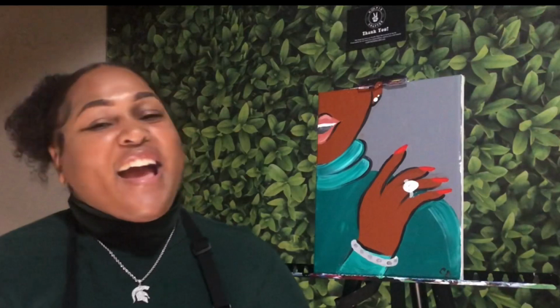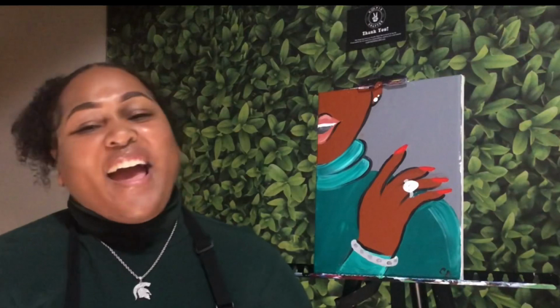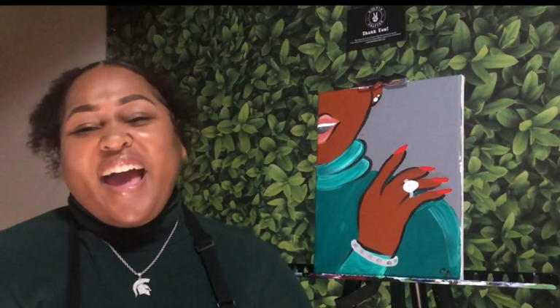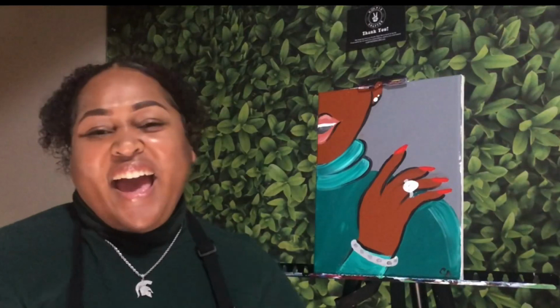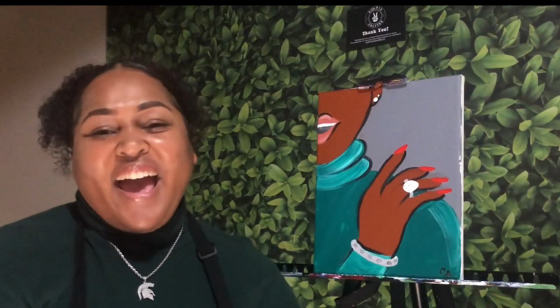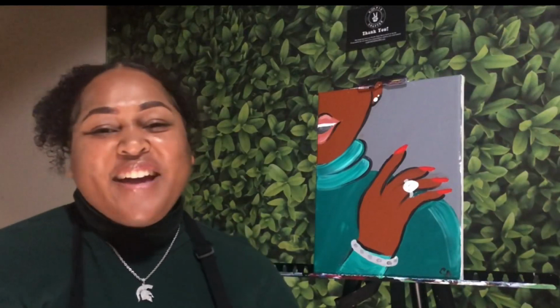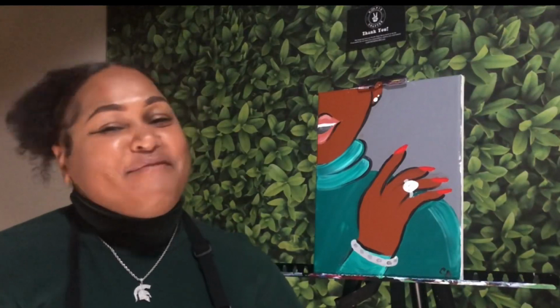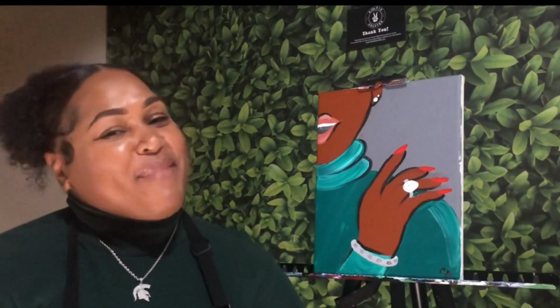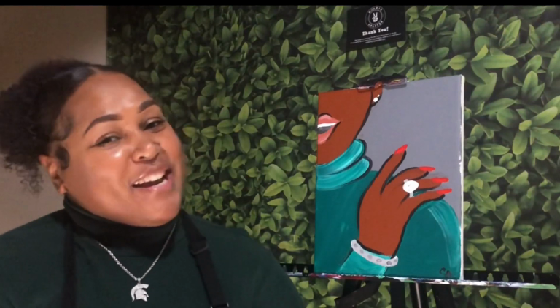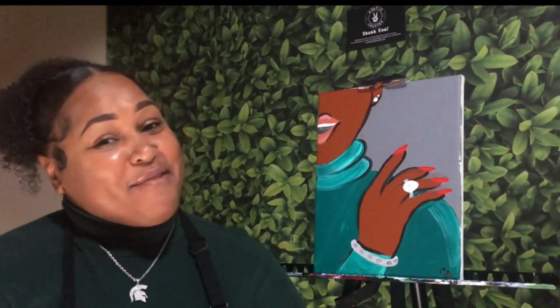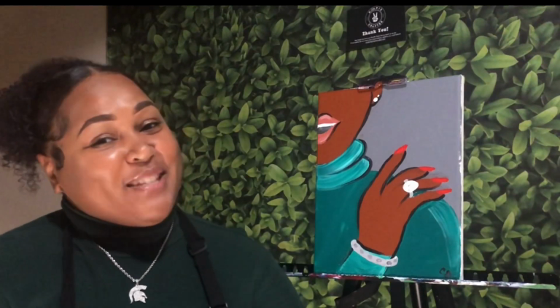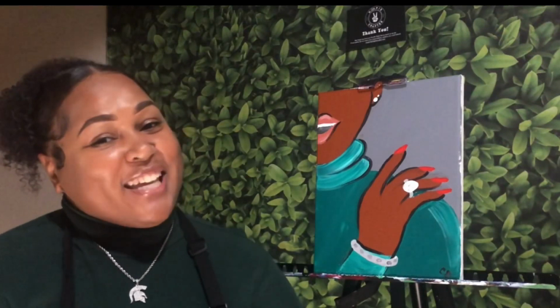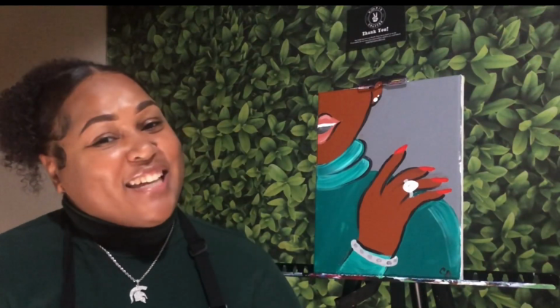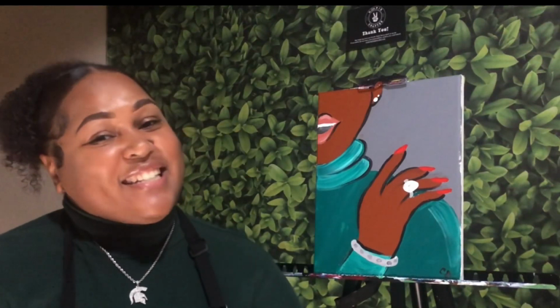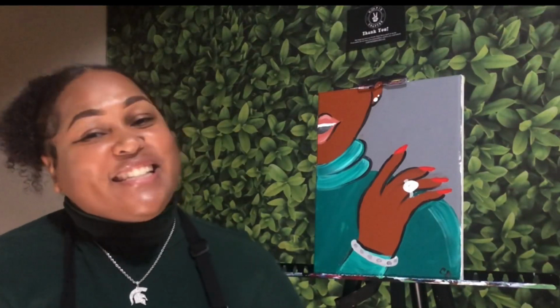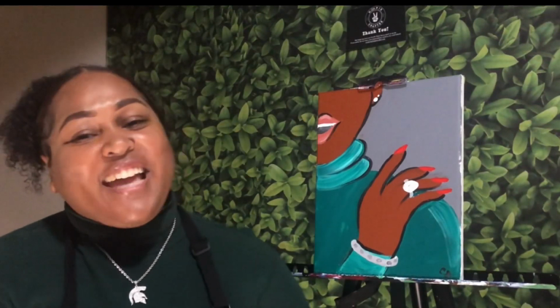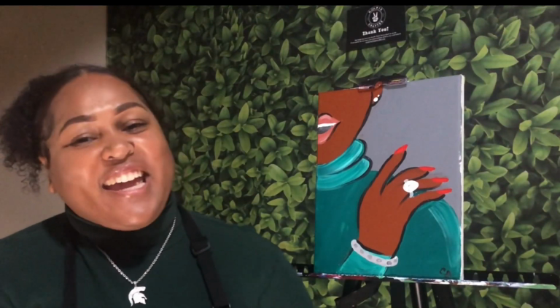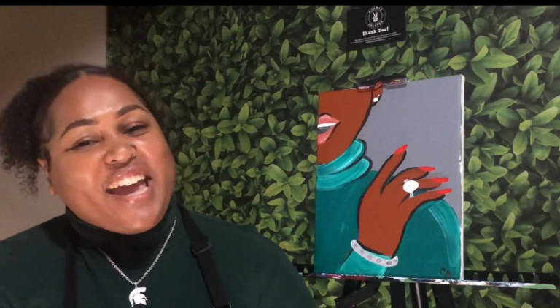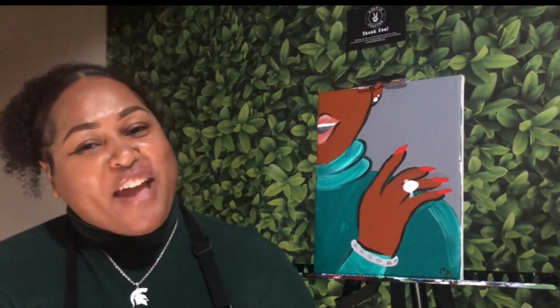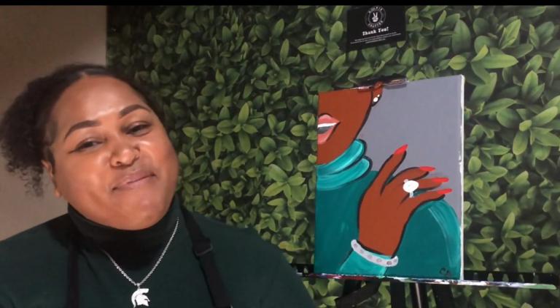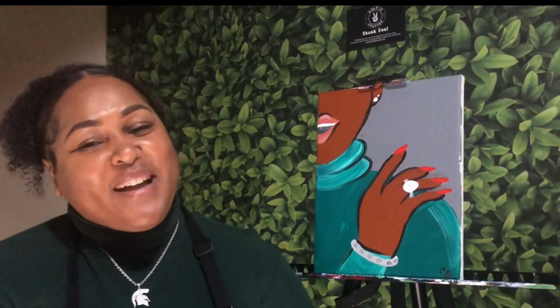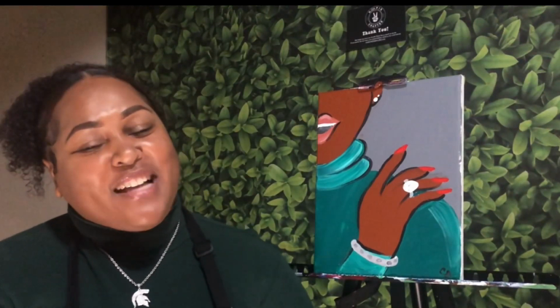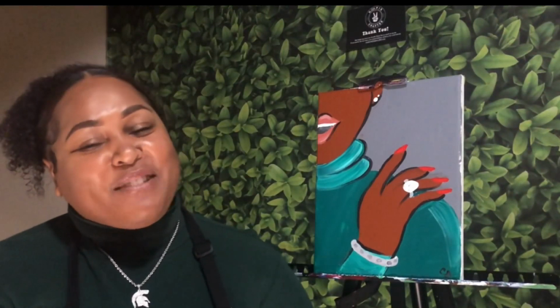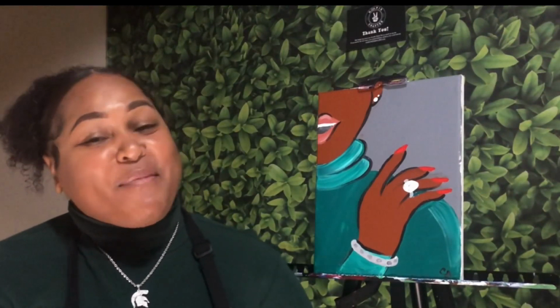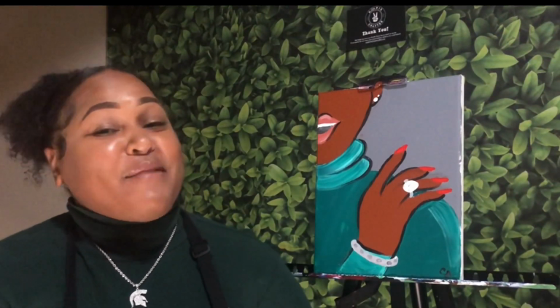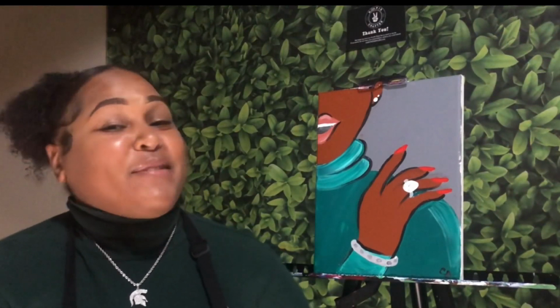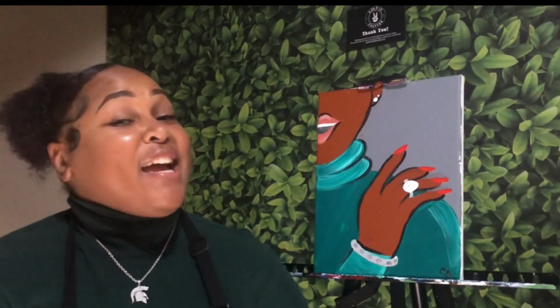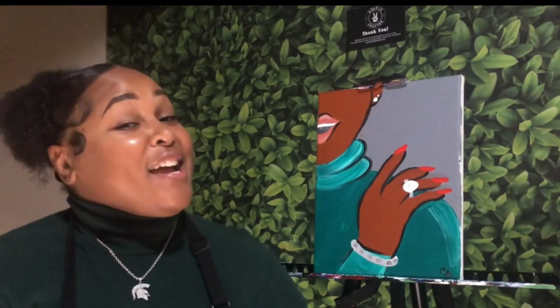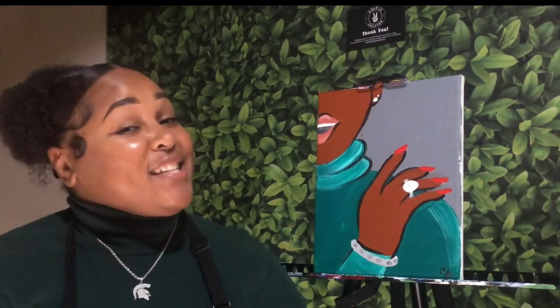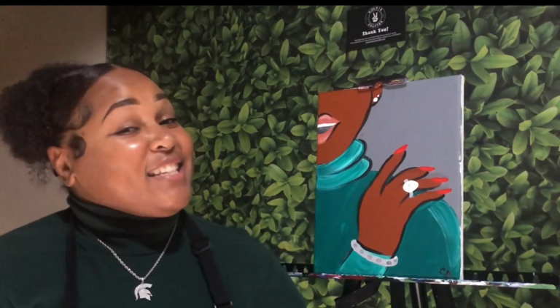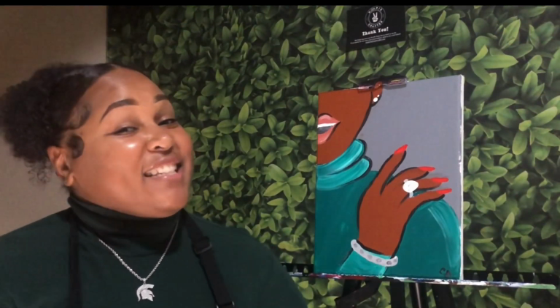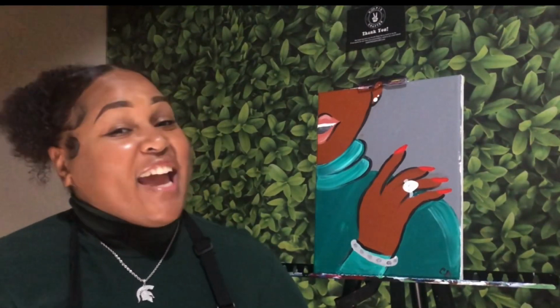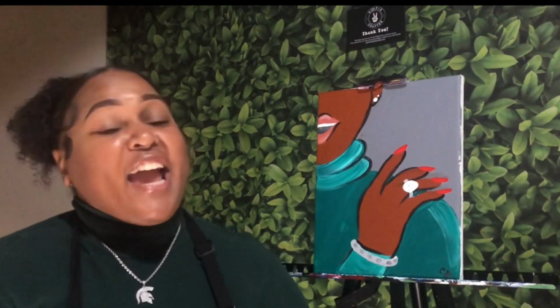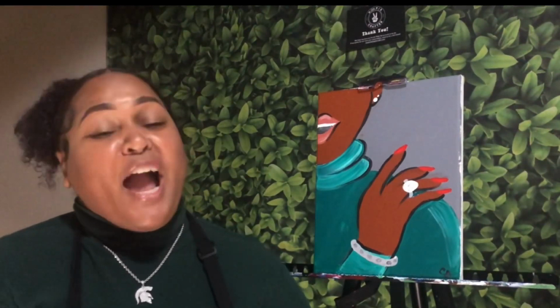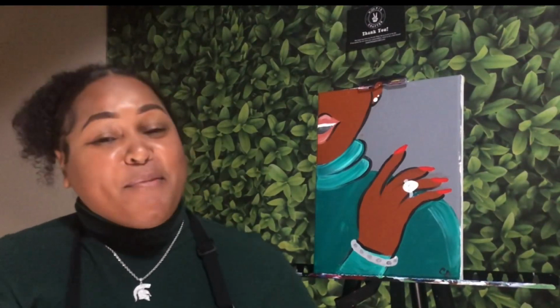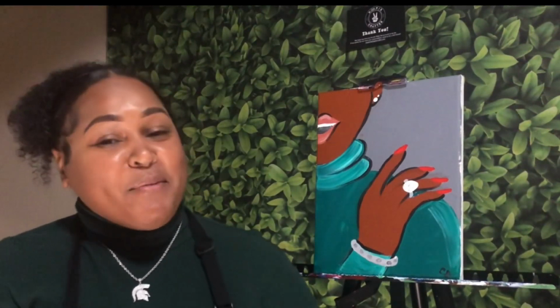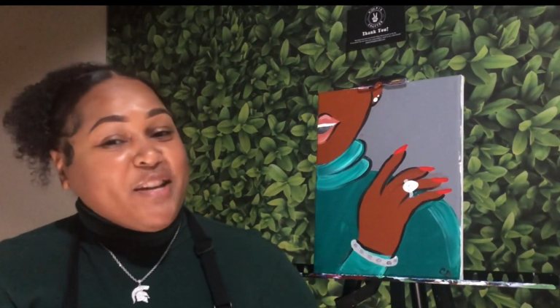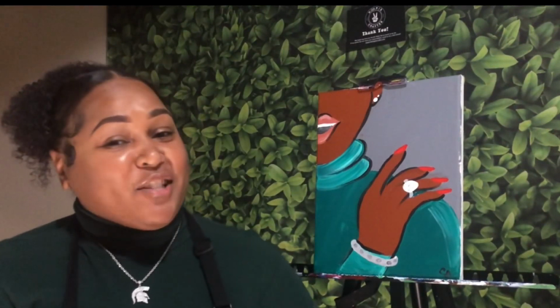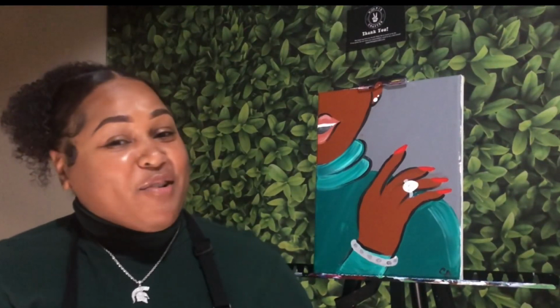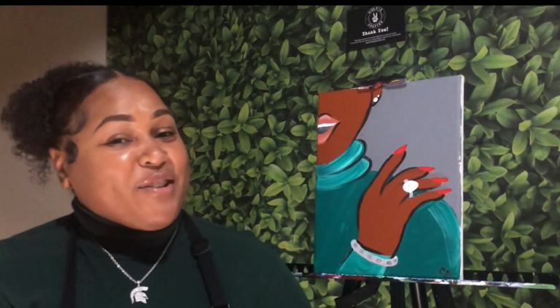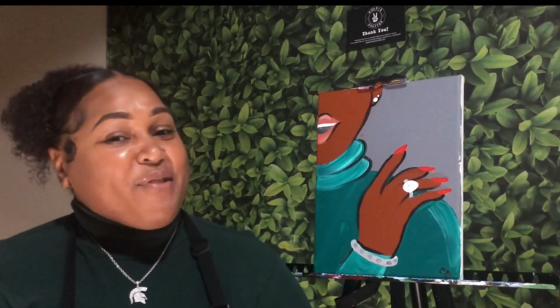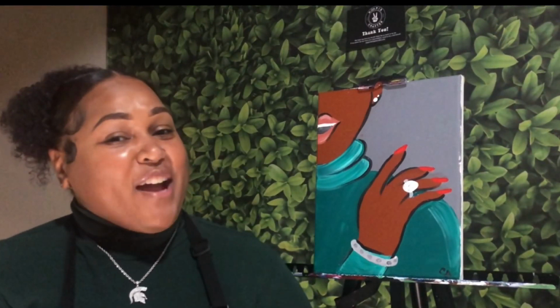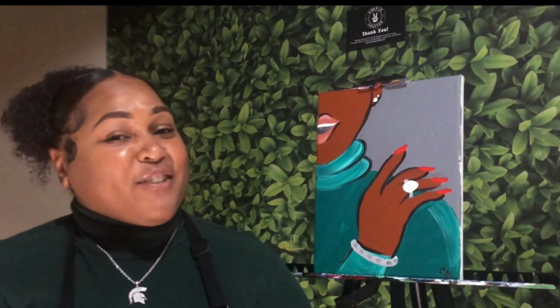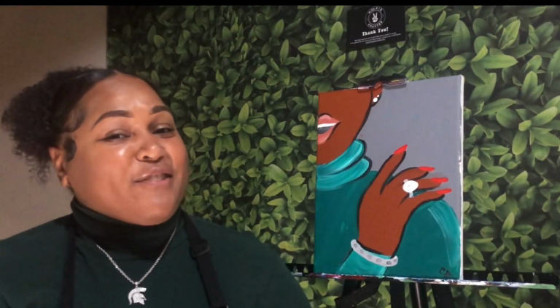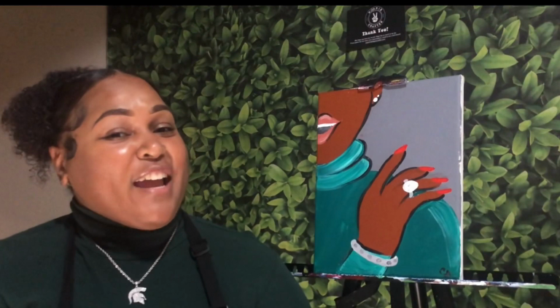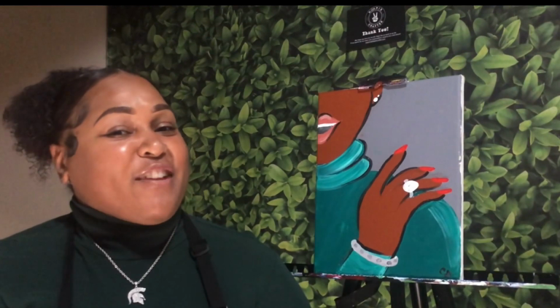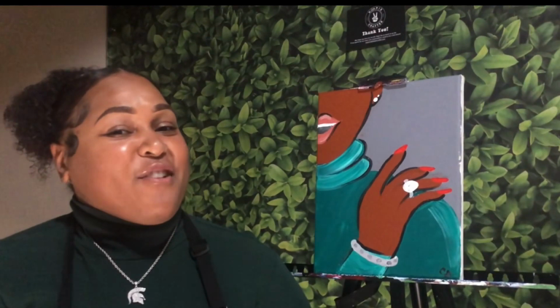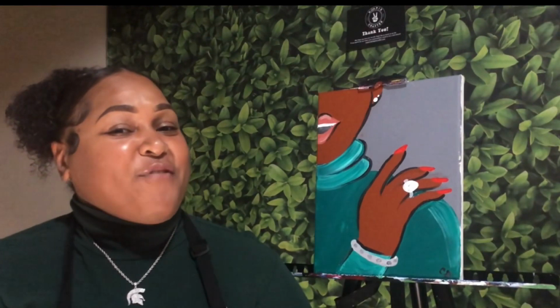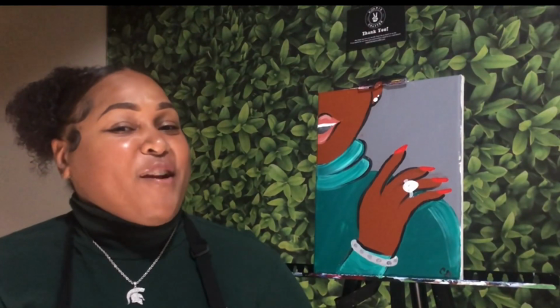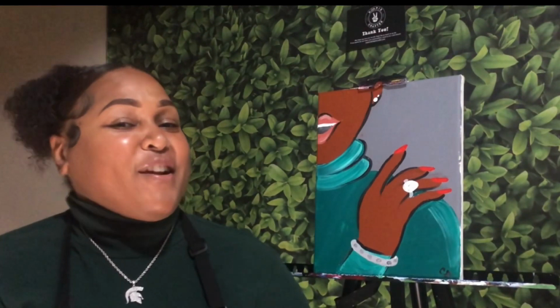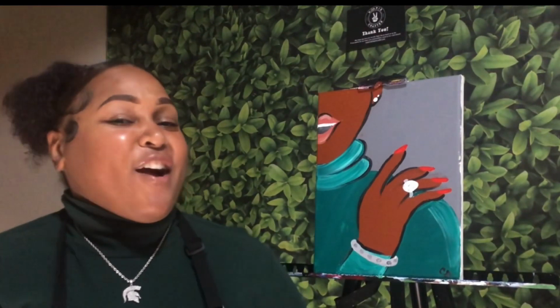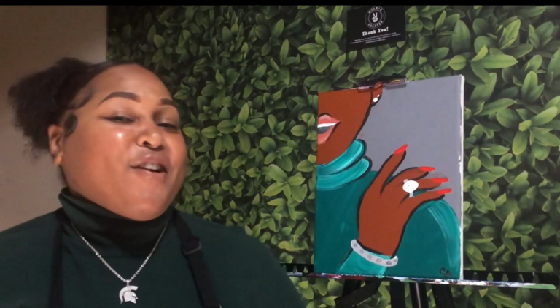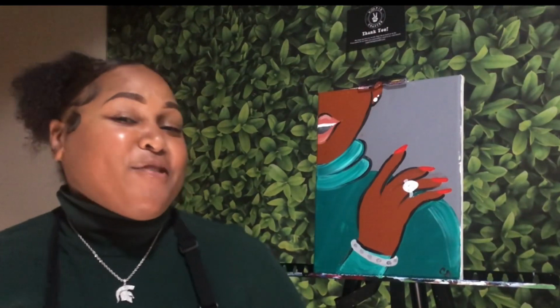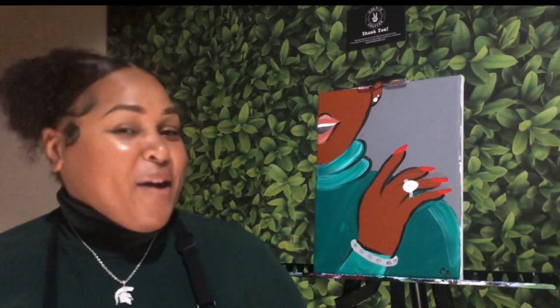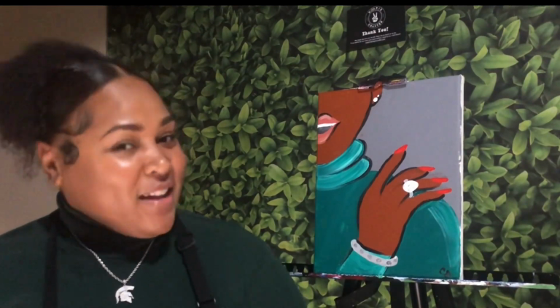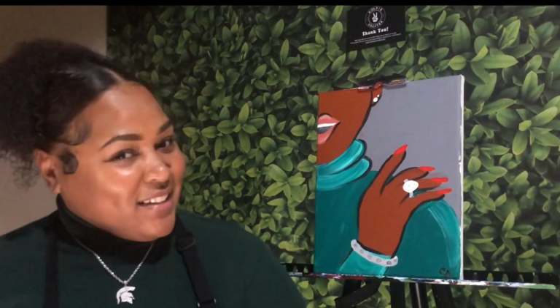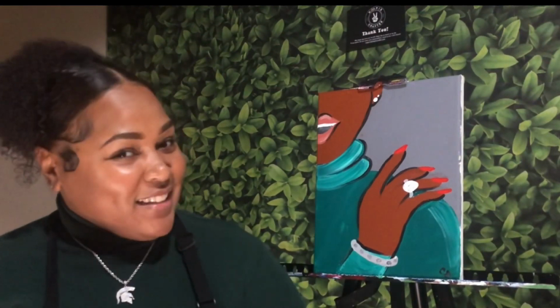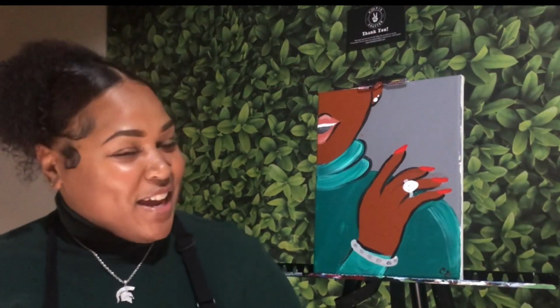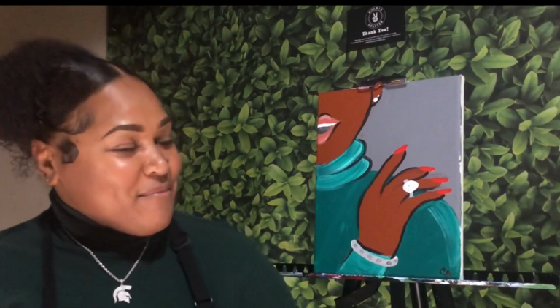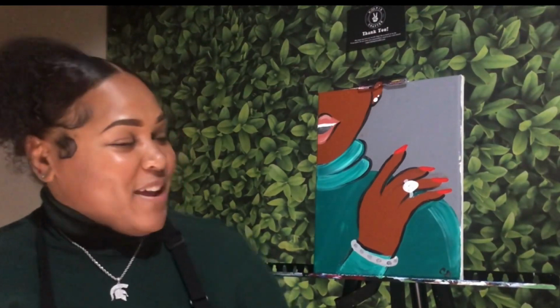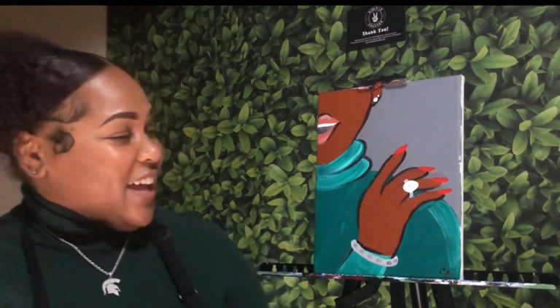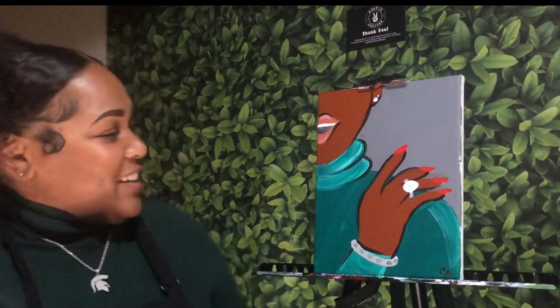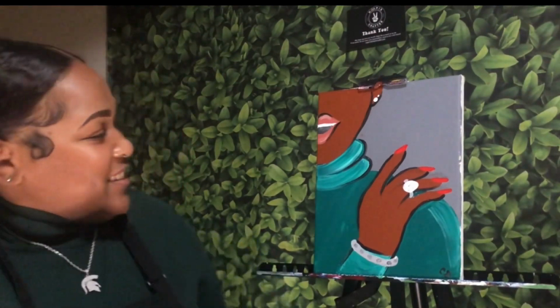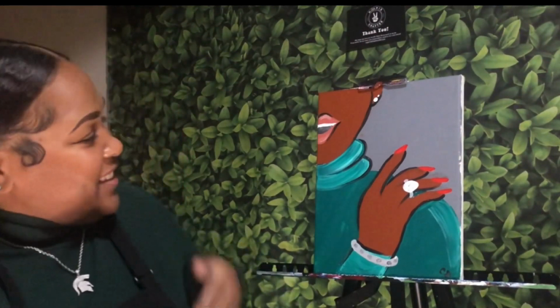Hi, my name is Candice, aka Picasso Baby, and today I'm going to be showing you how to create your very own glam hands.